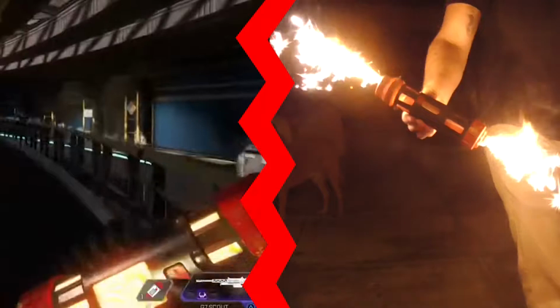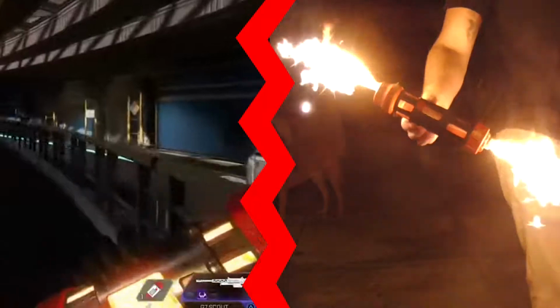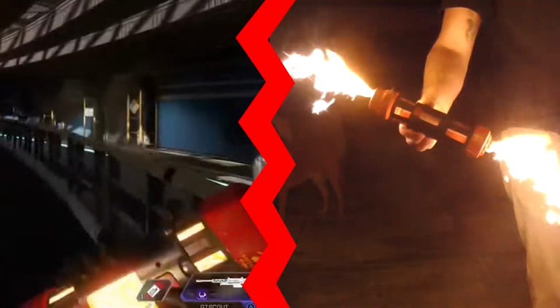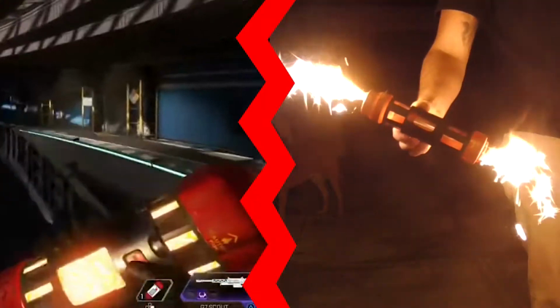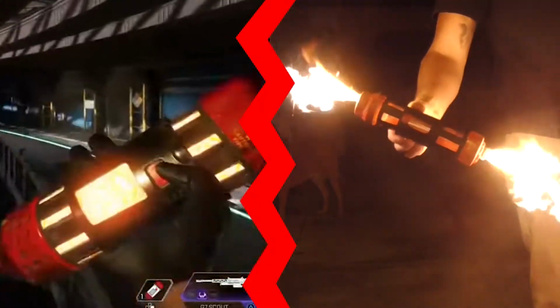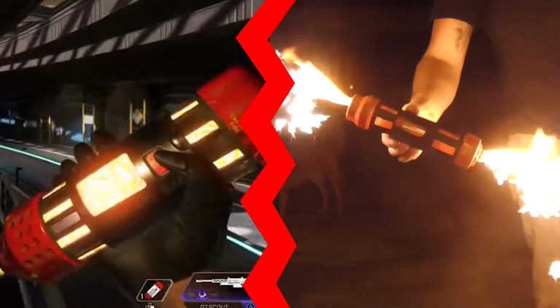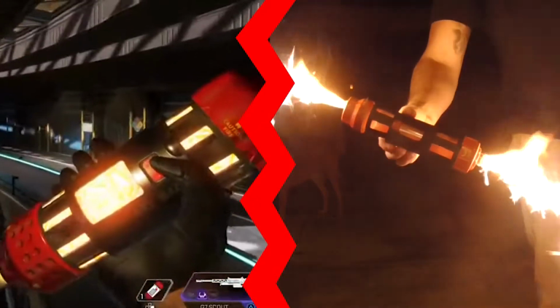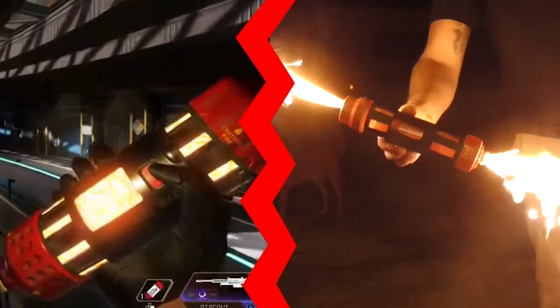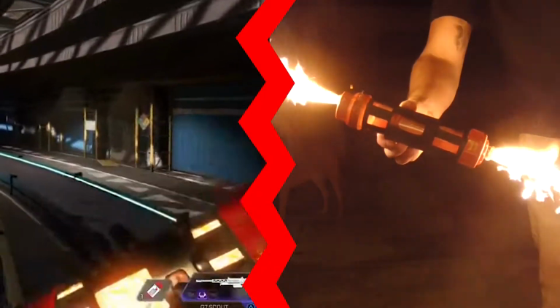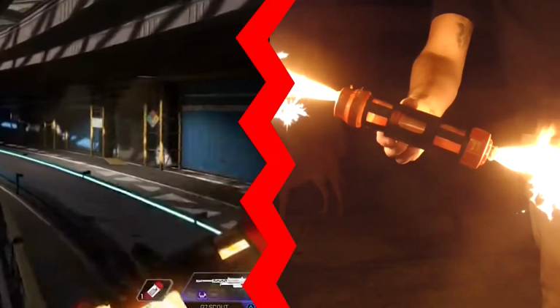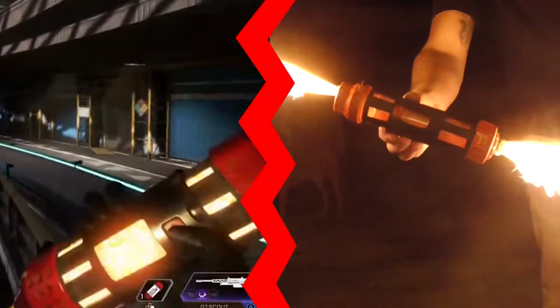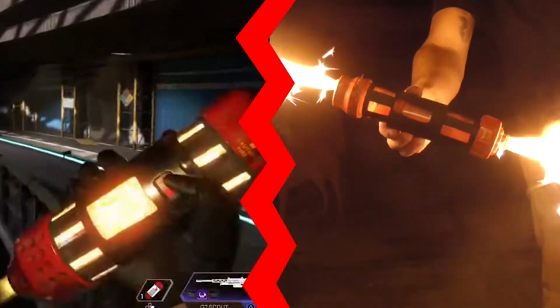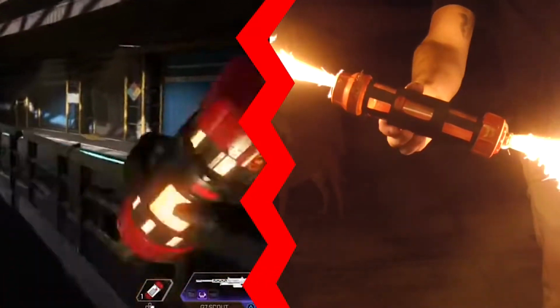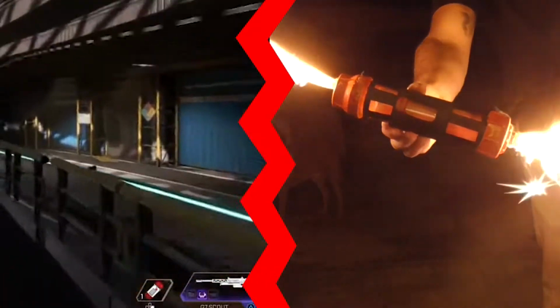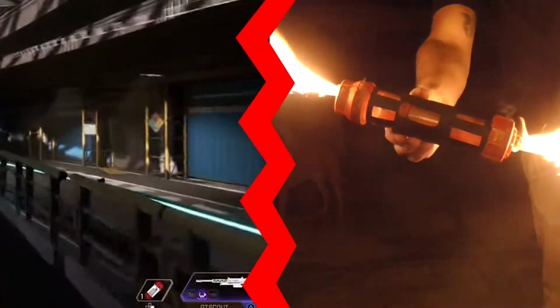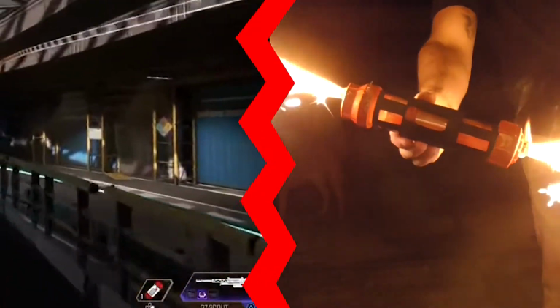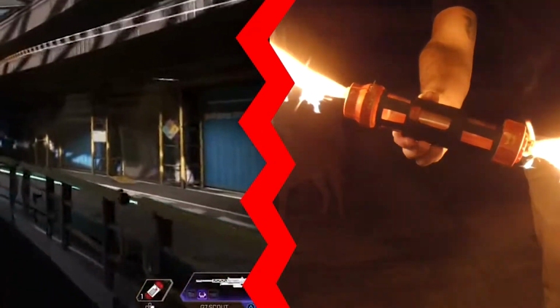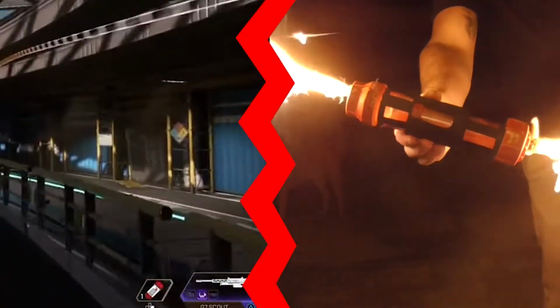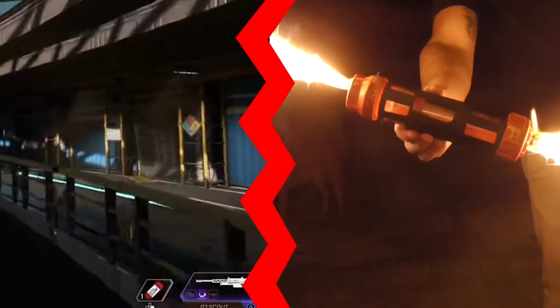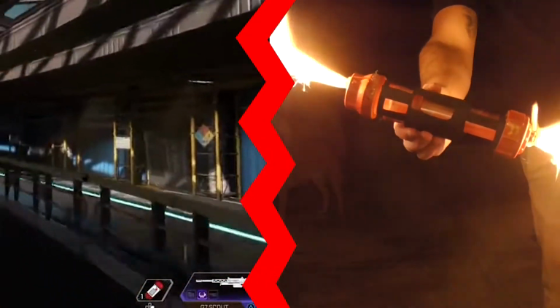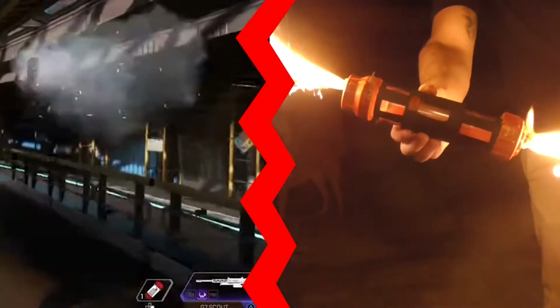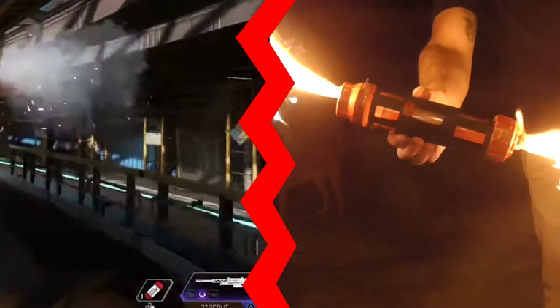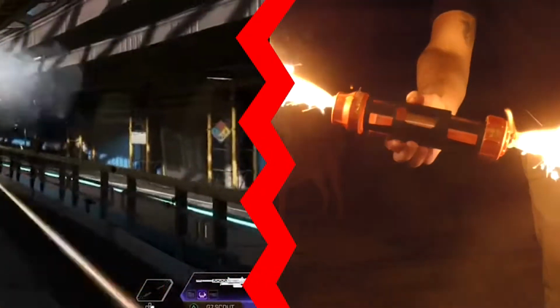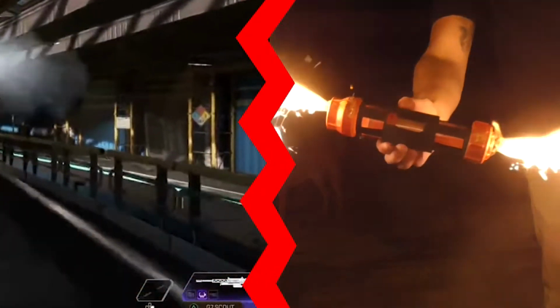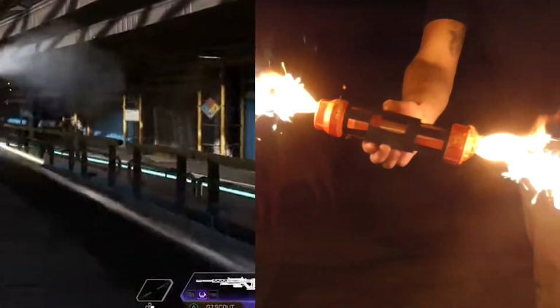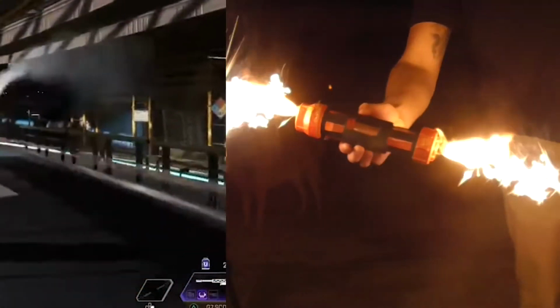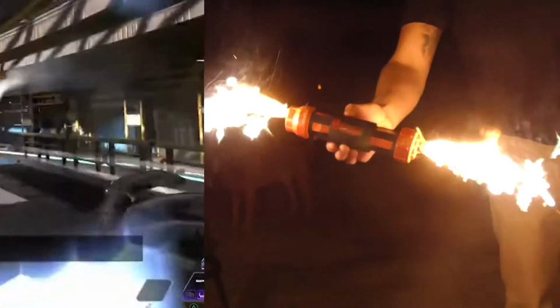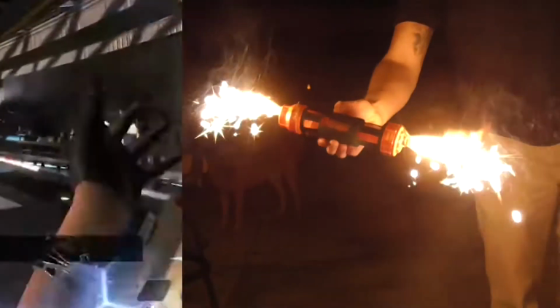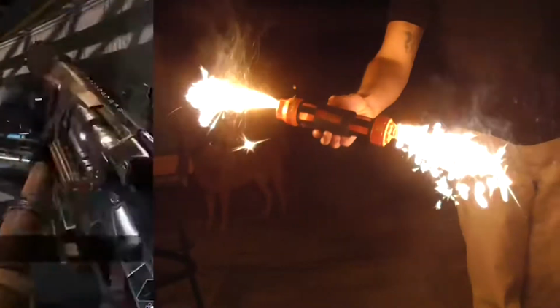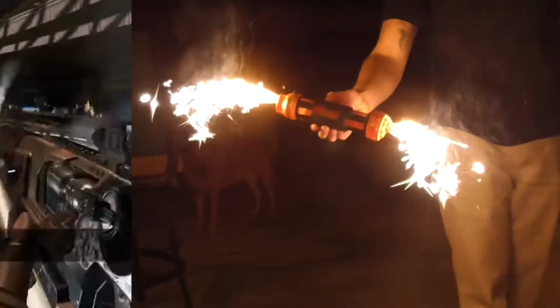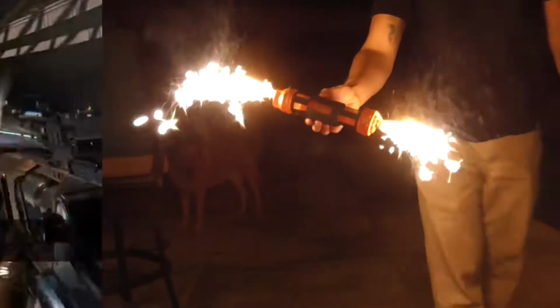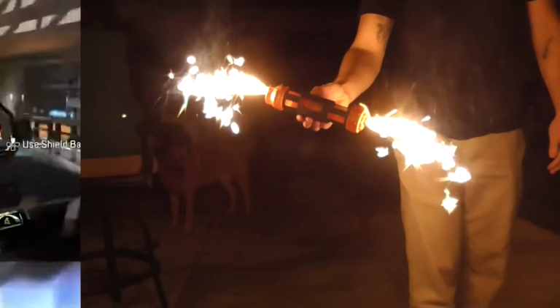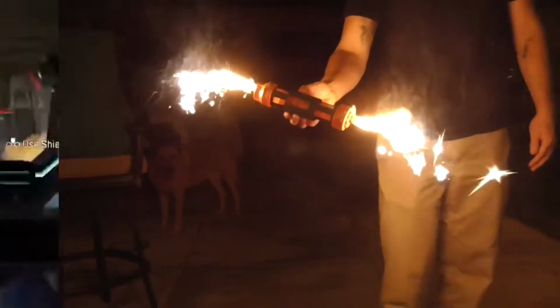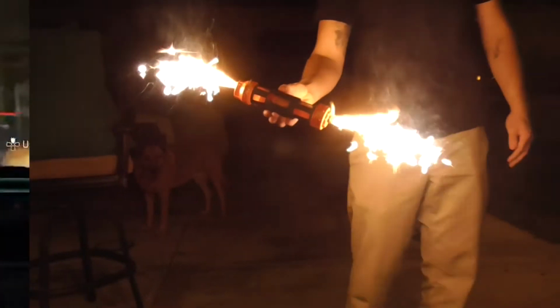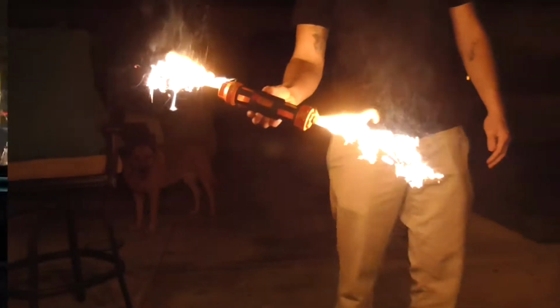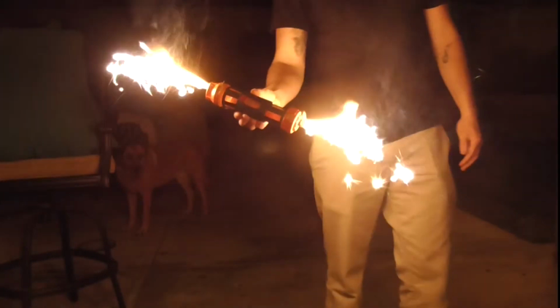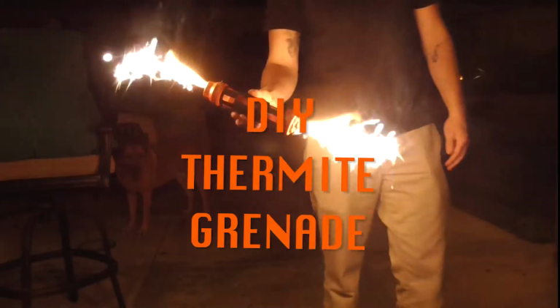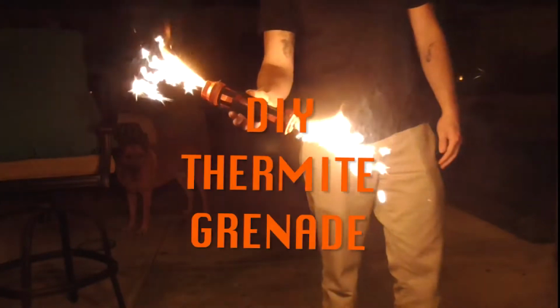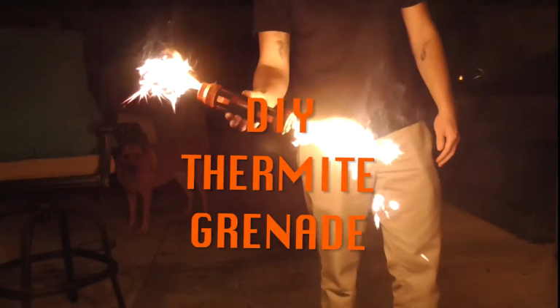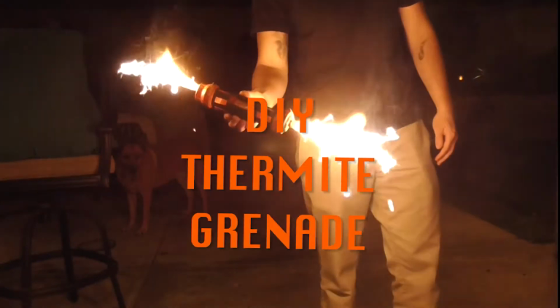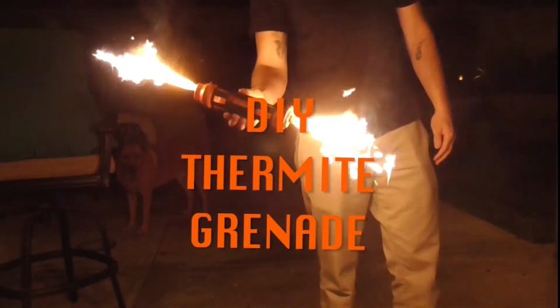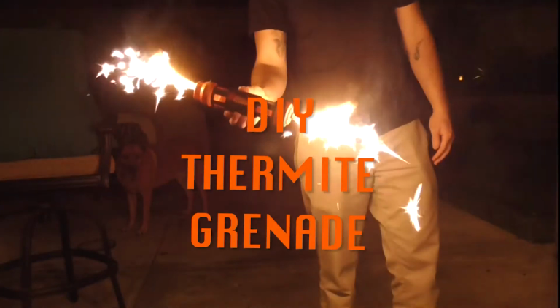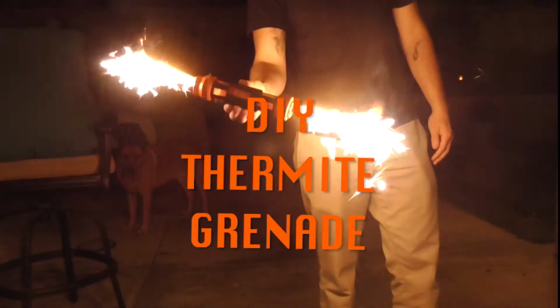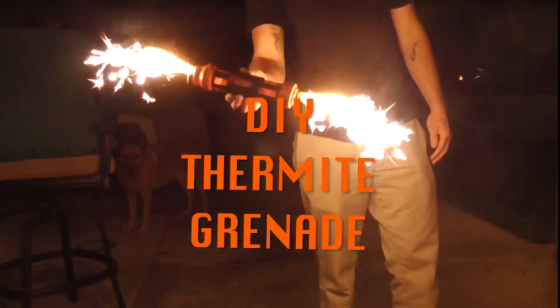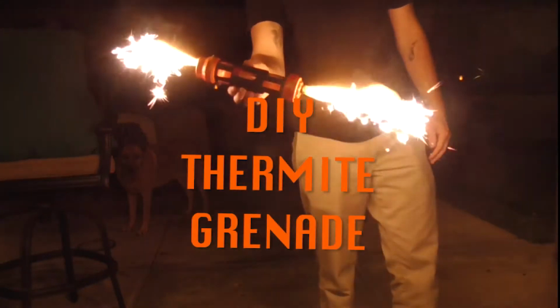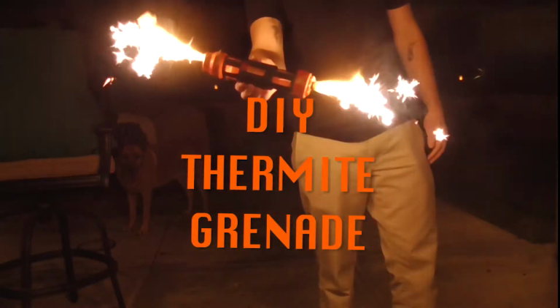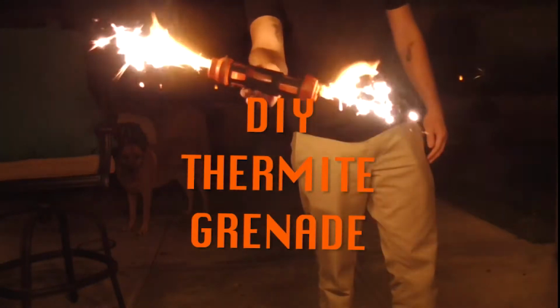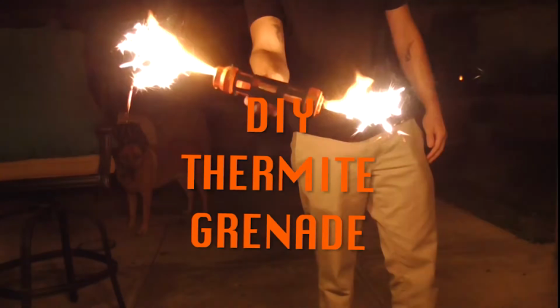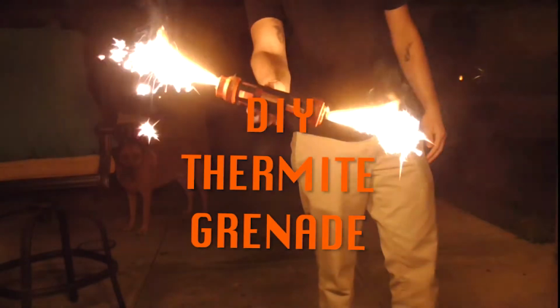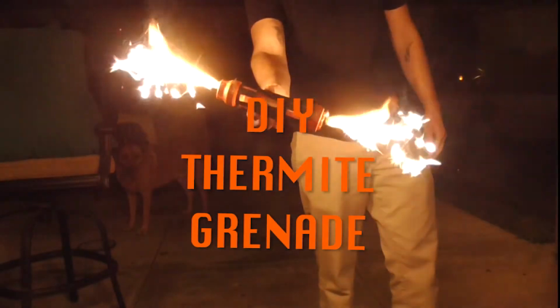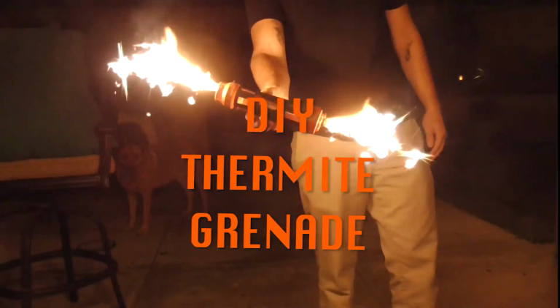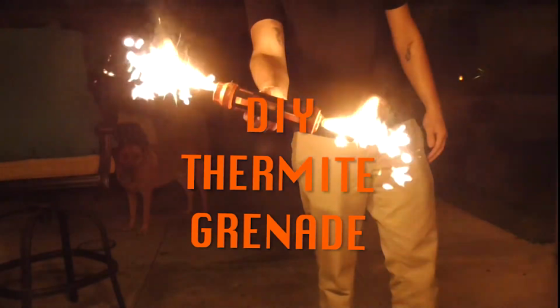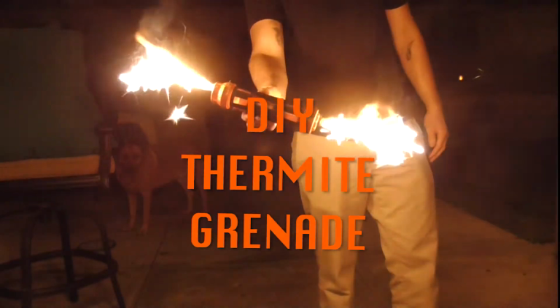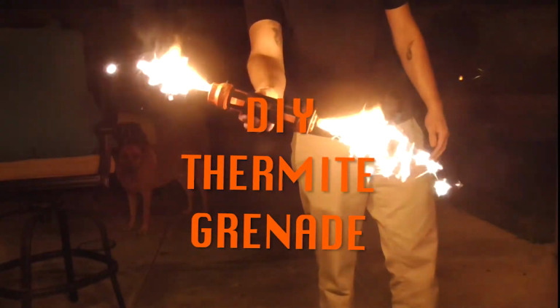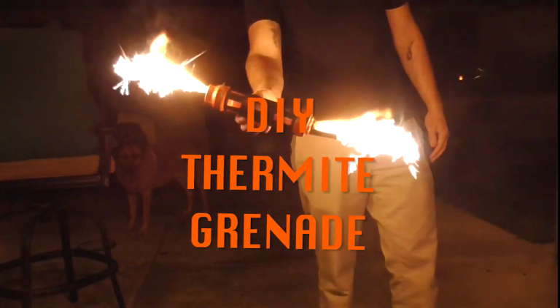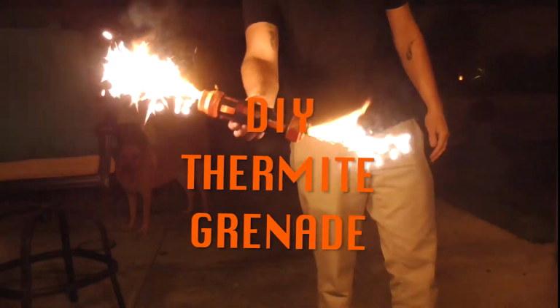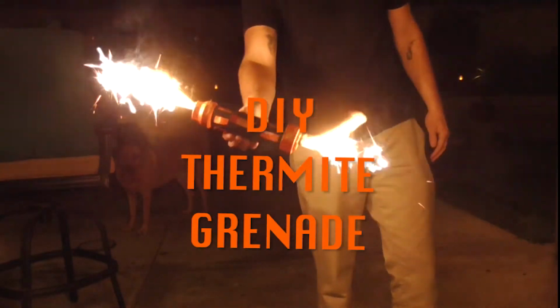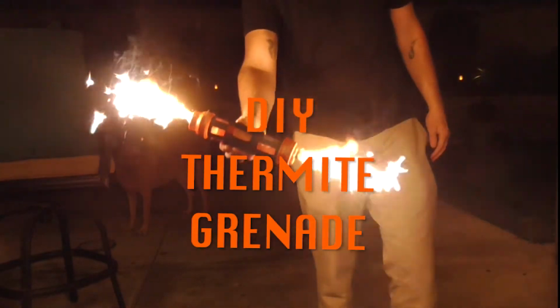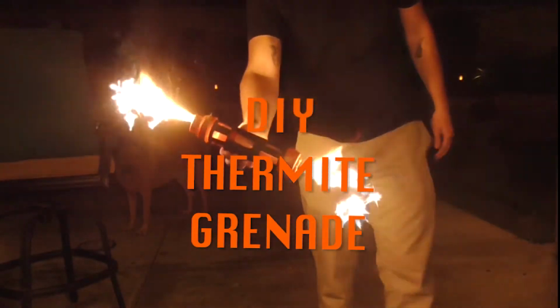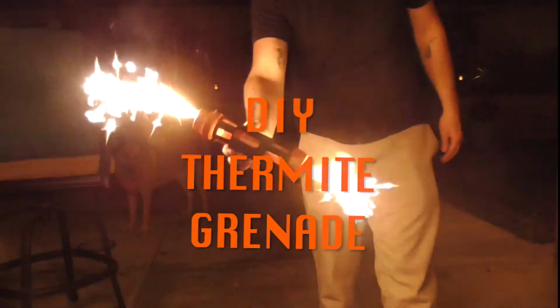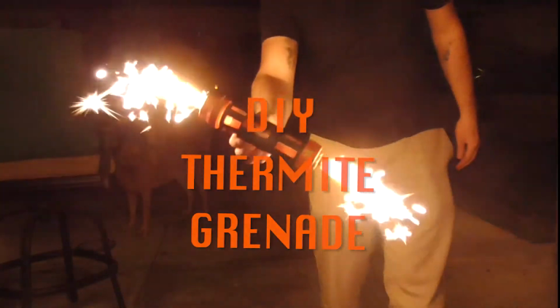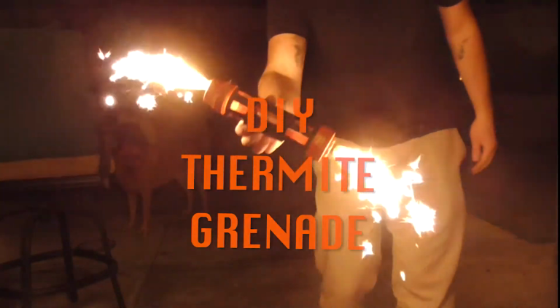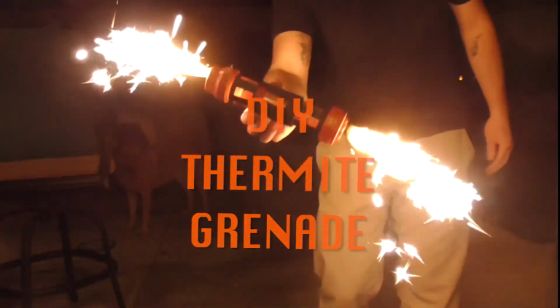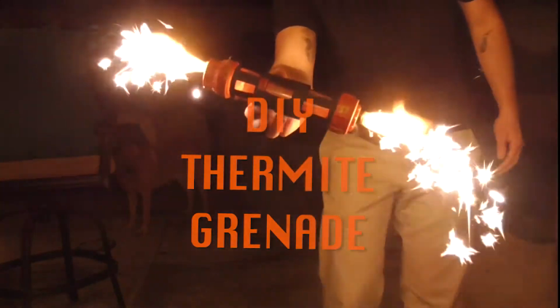Hey everybody and welcome back. In this week's video, we will be making a thermite grenade from the Battle Royale Apex Legends.